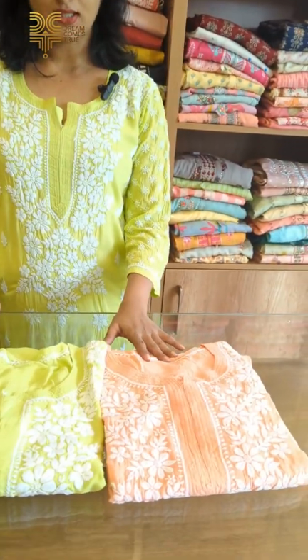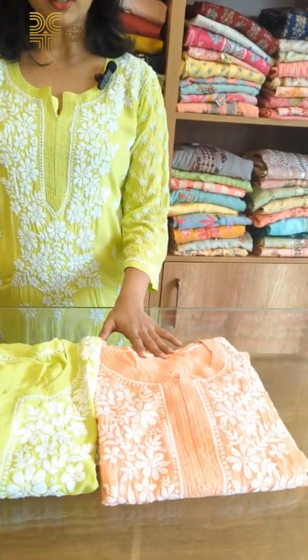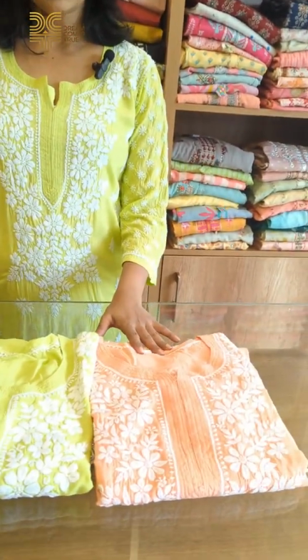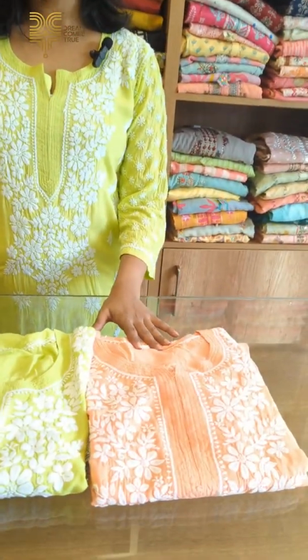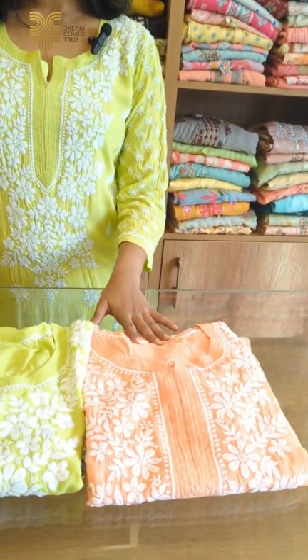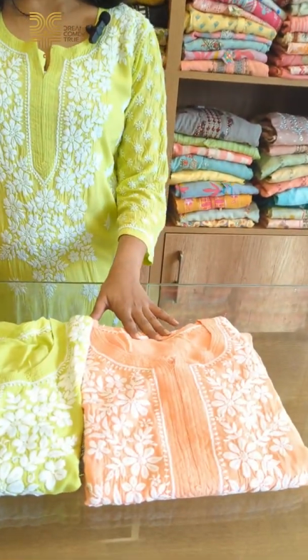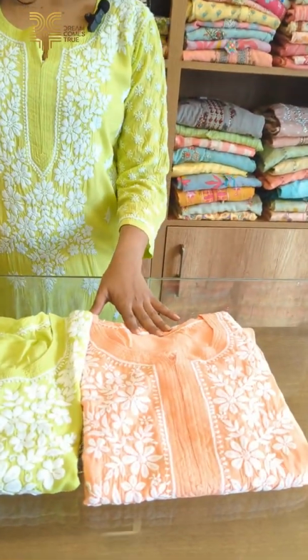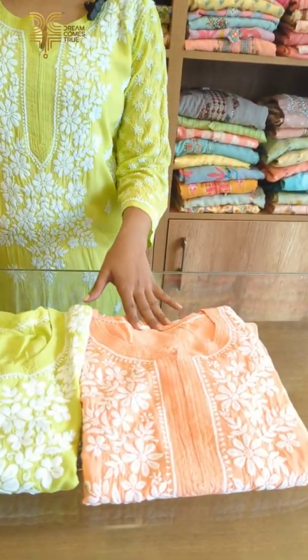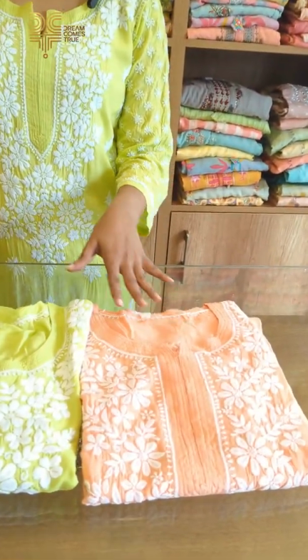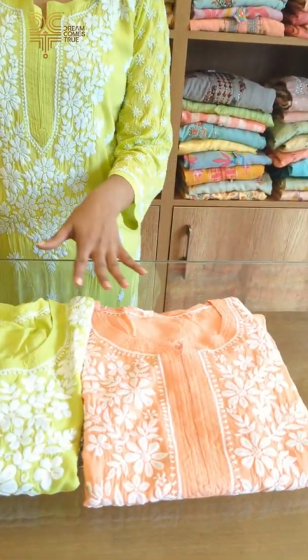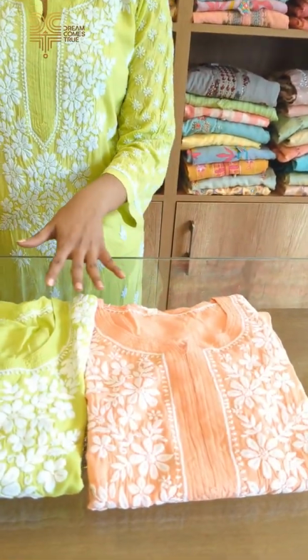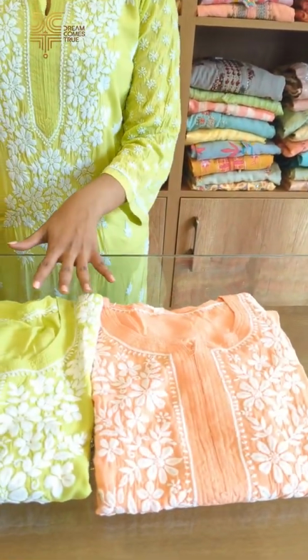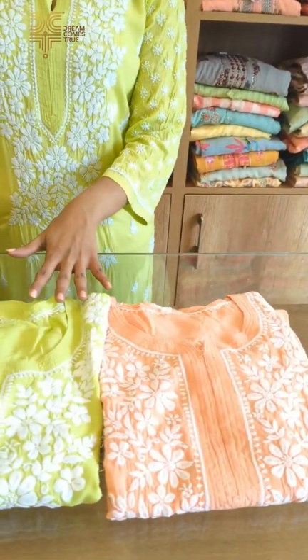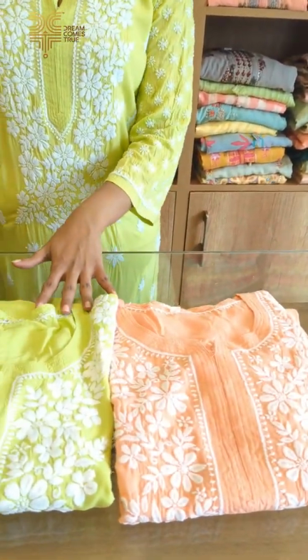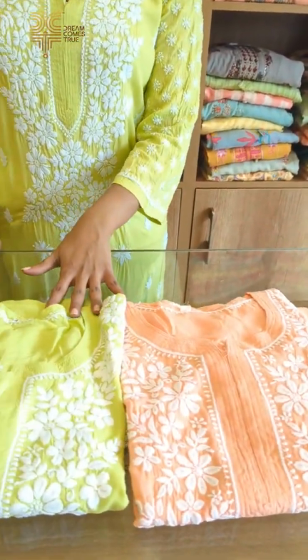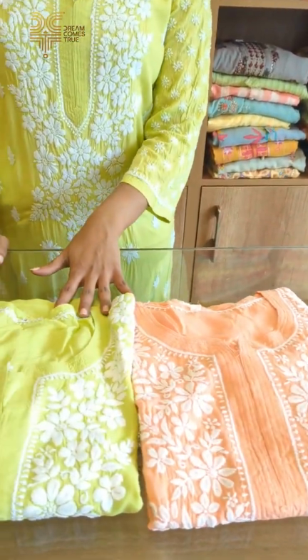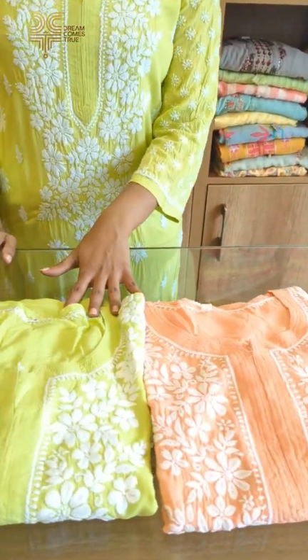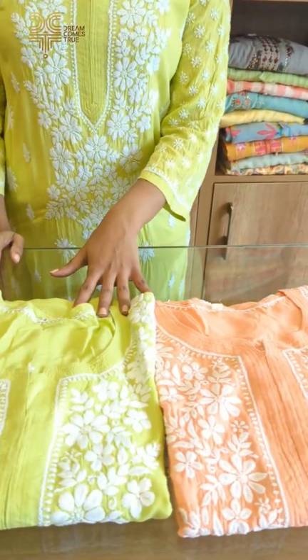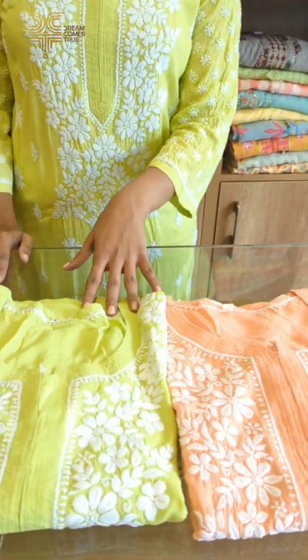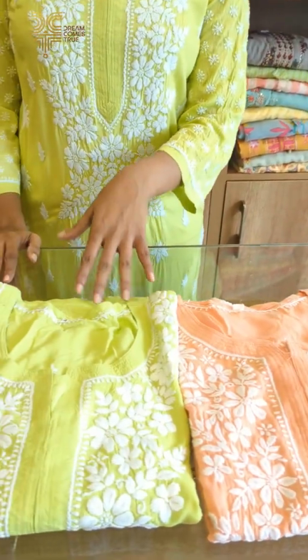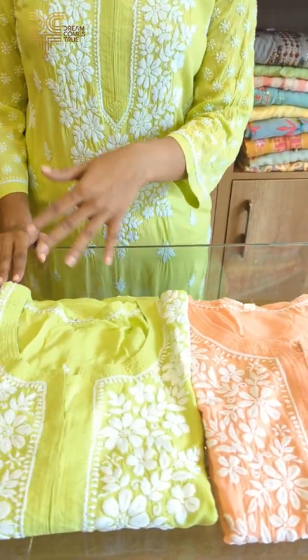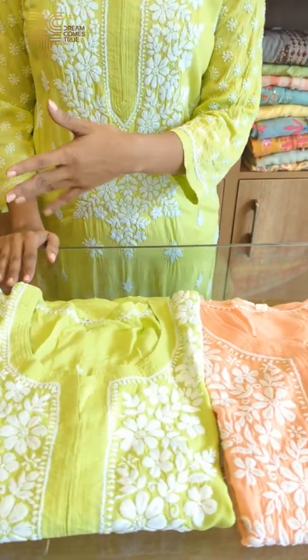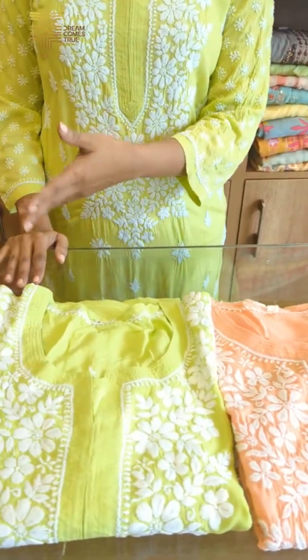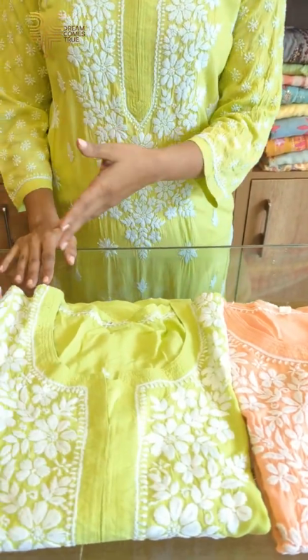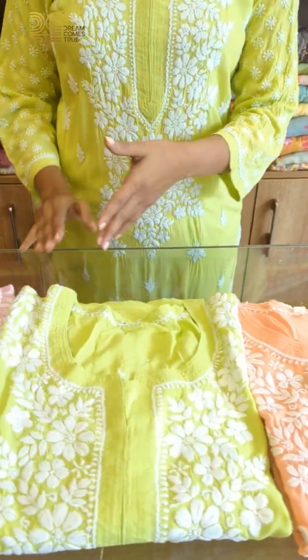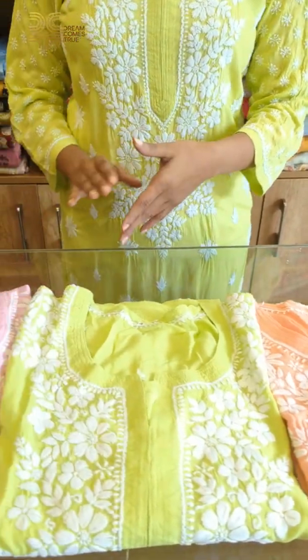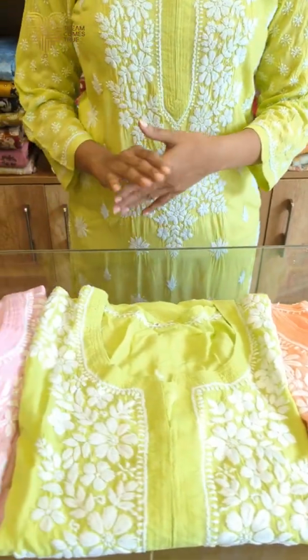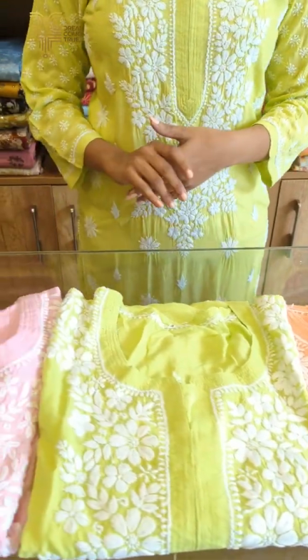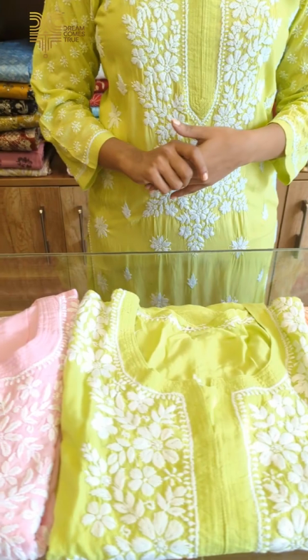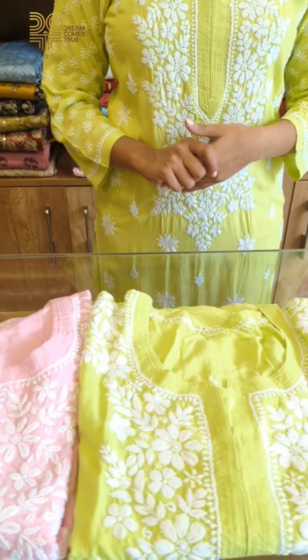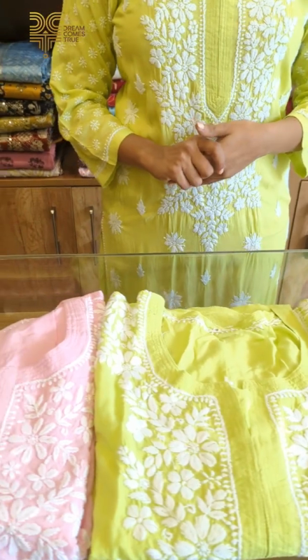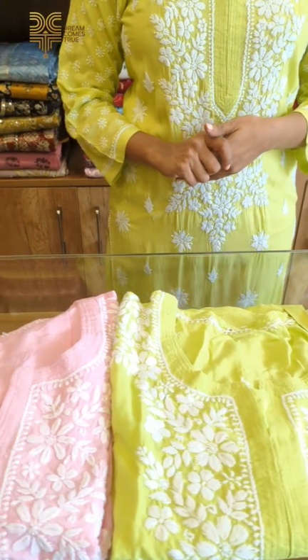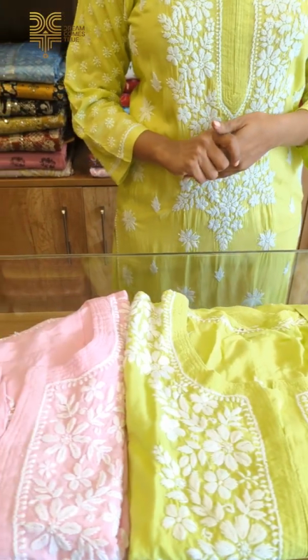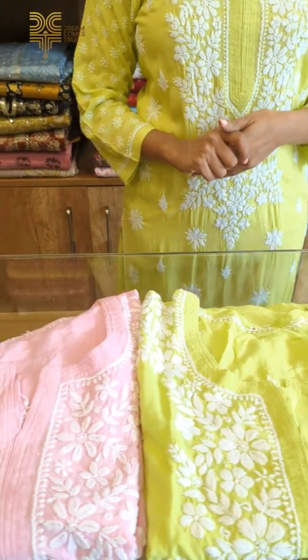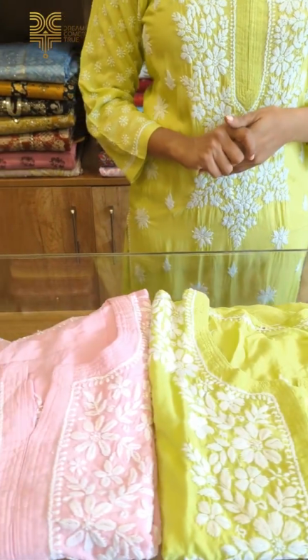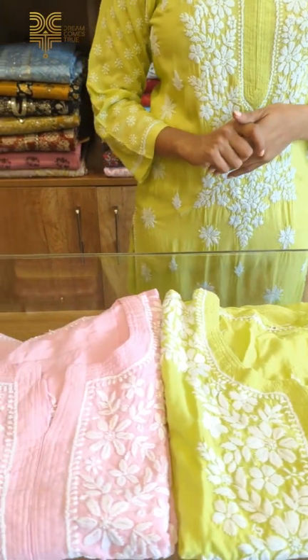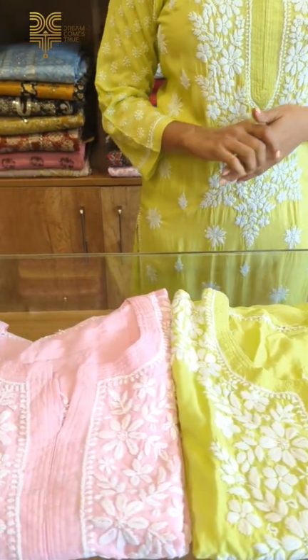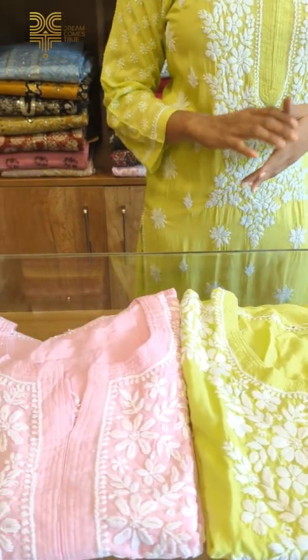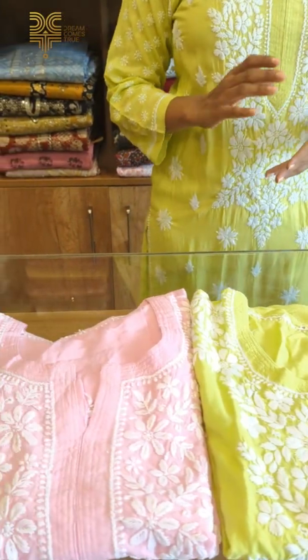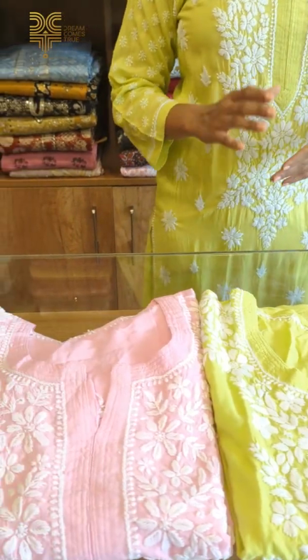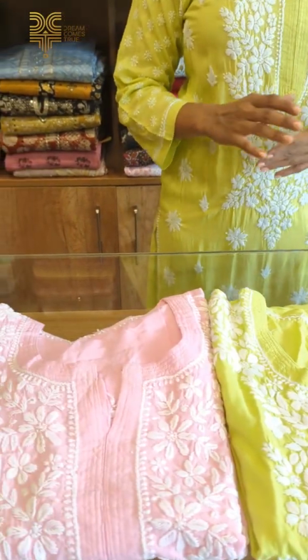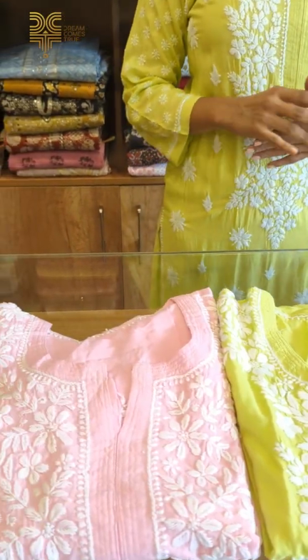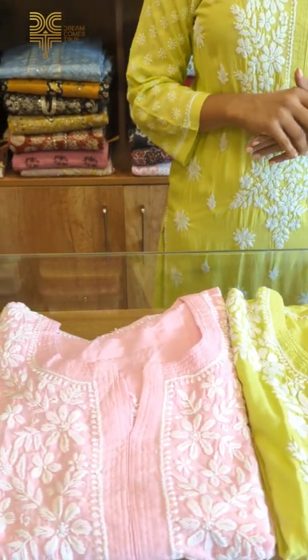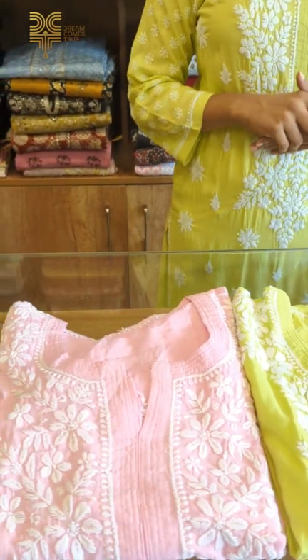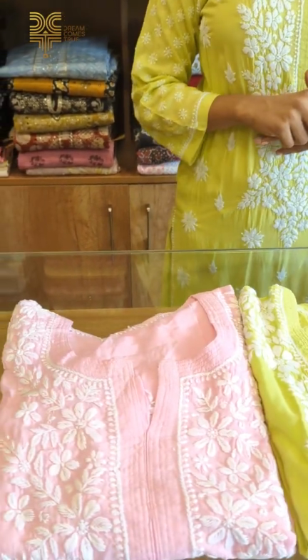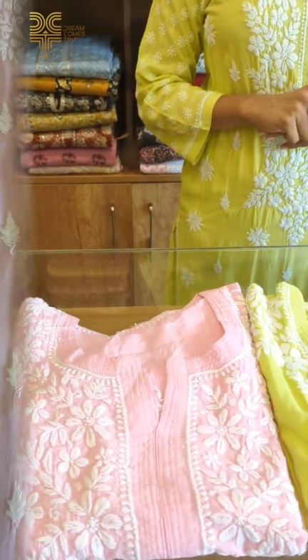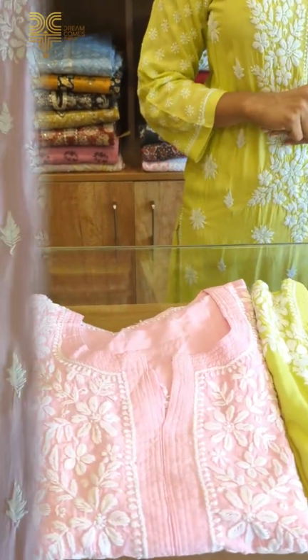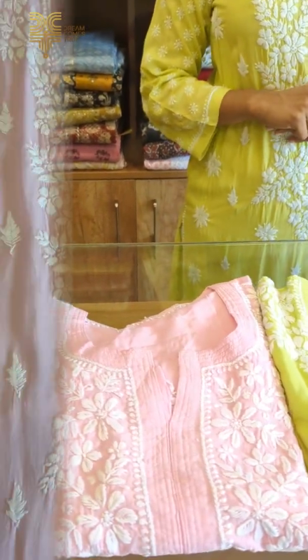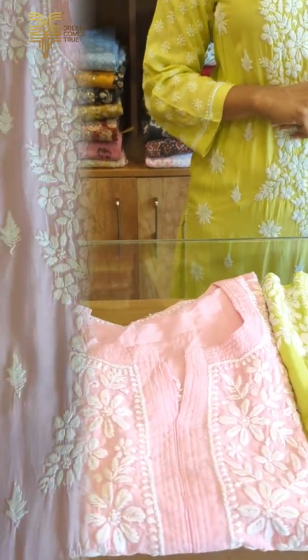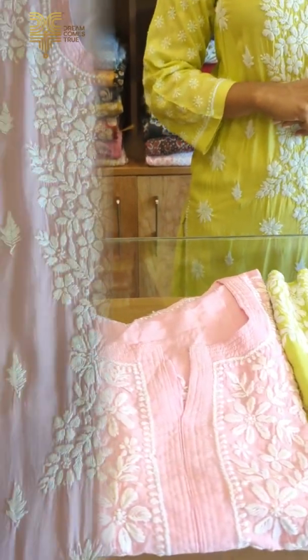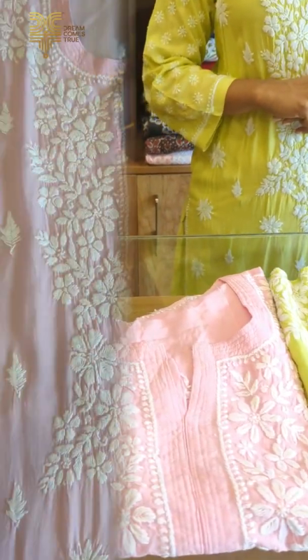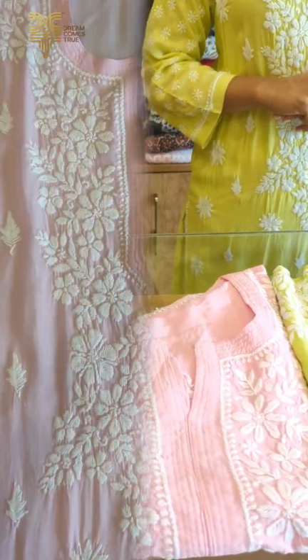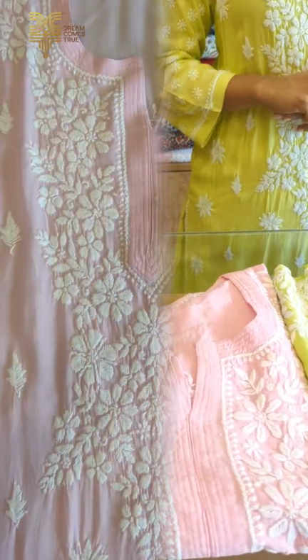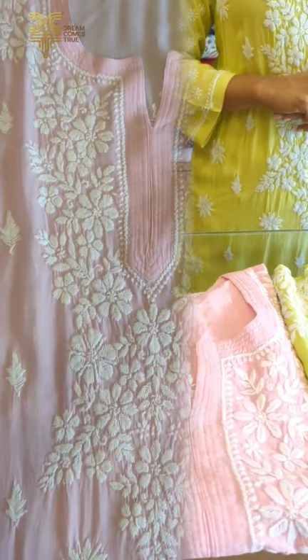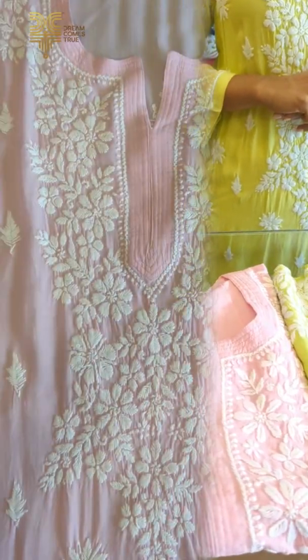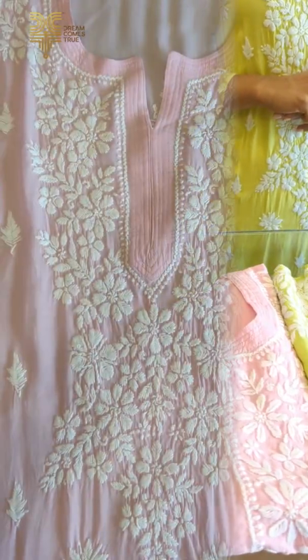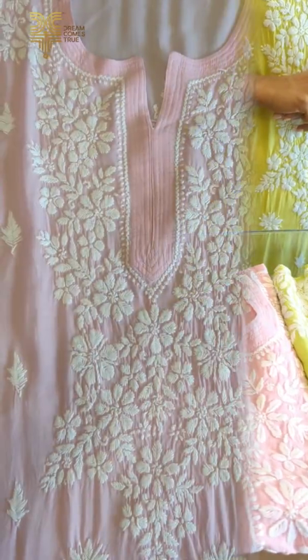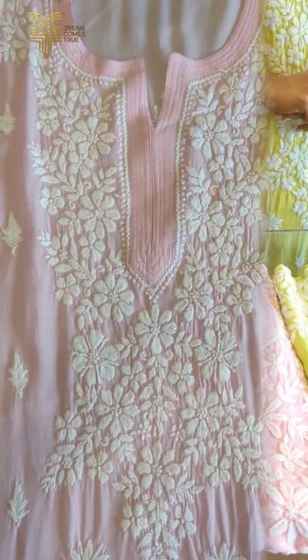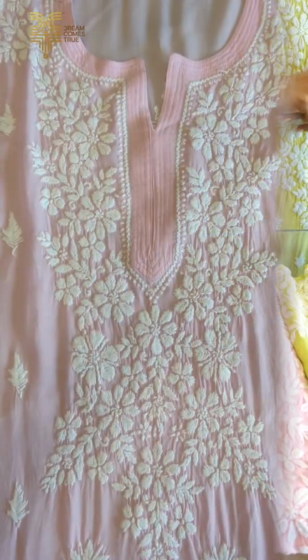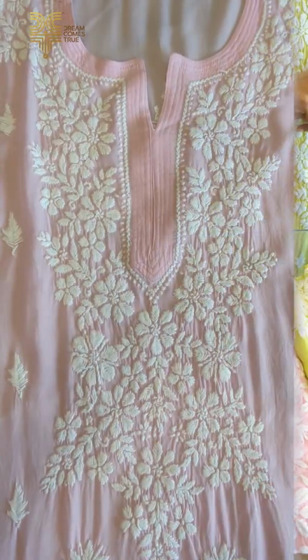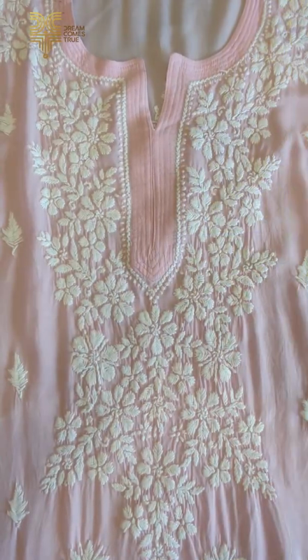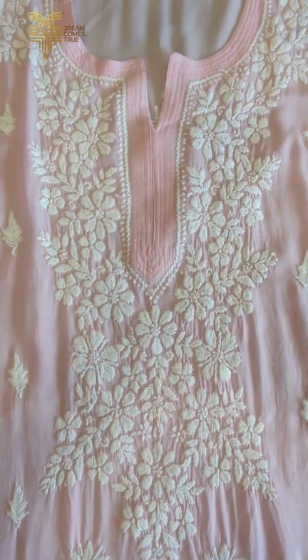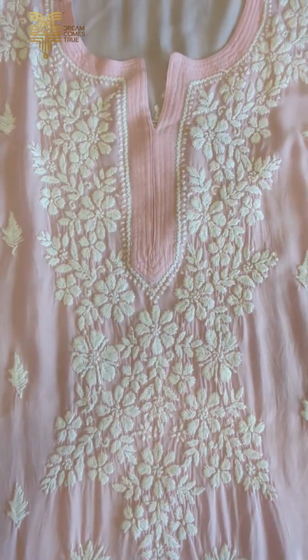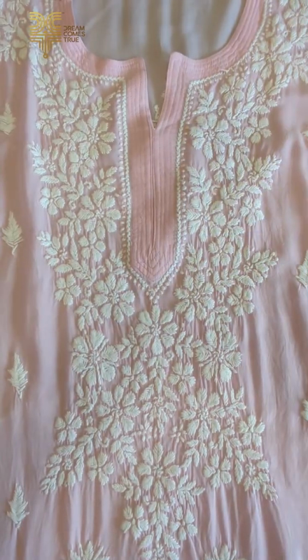There are three shades available: Peach, Neon Green, and Pink. Let's look at the detail — let's look at the pink shade.